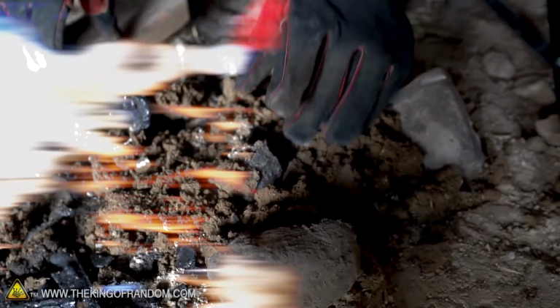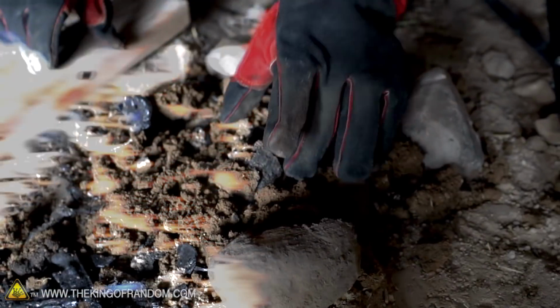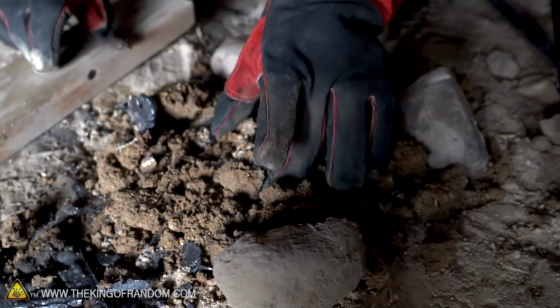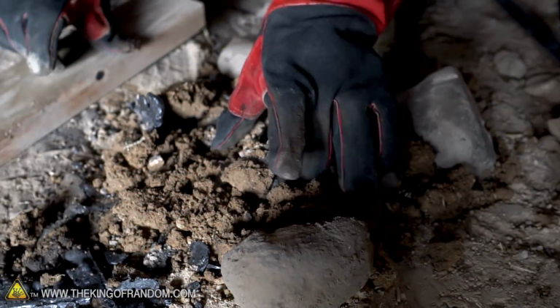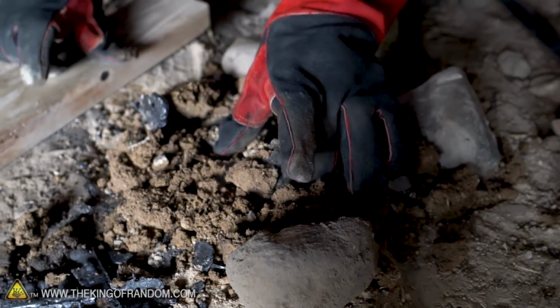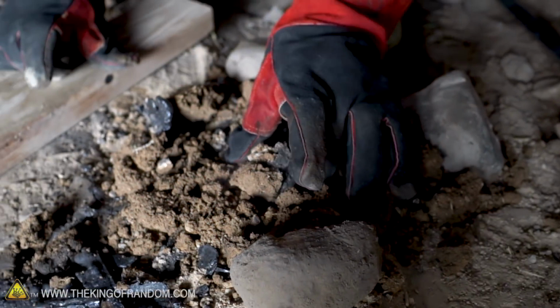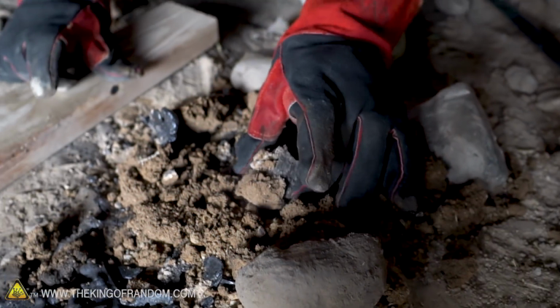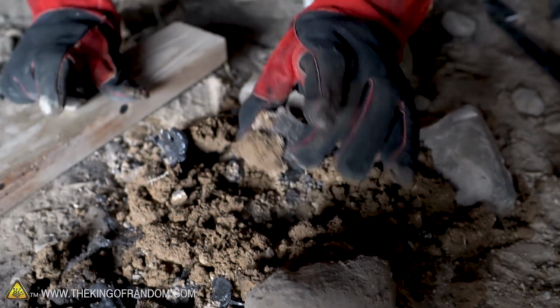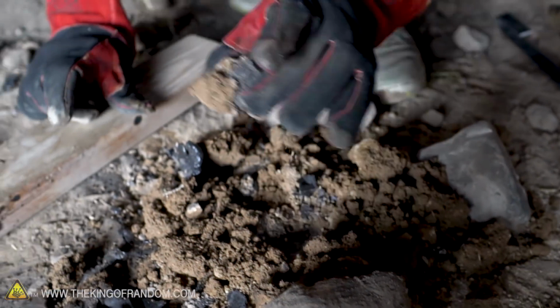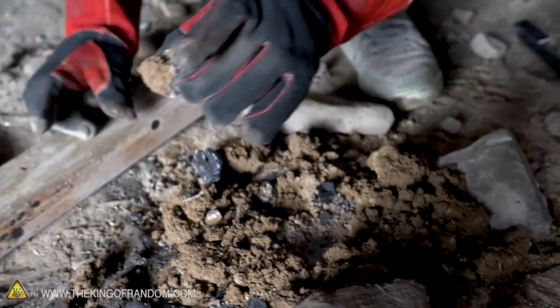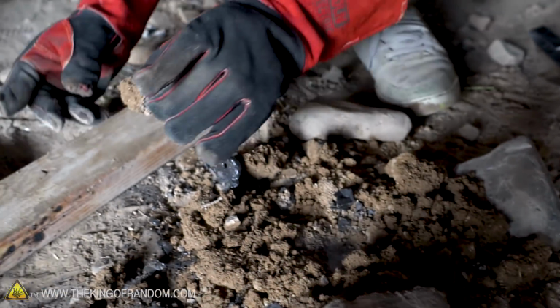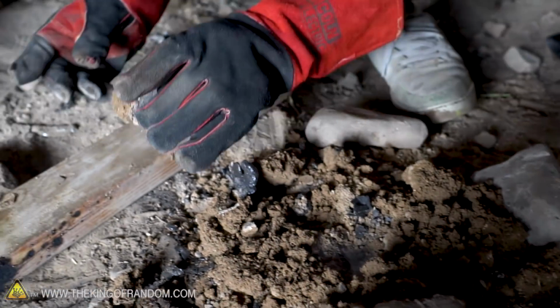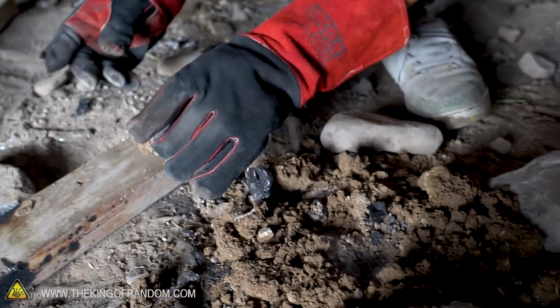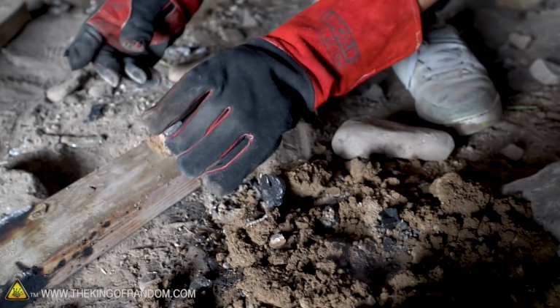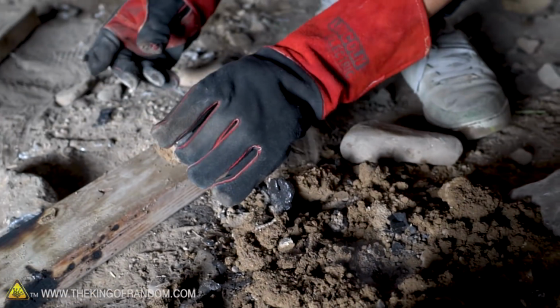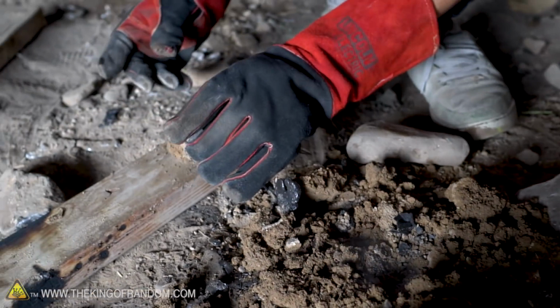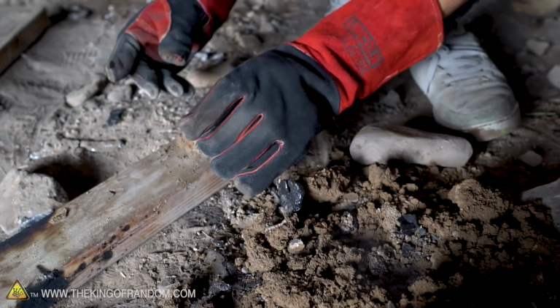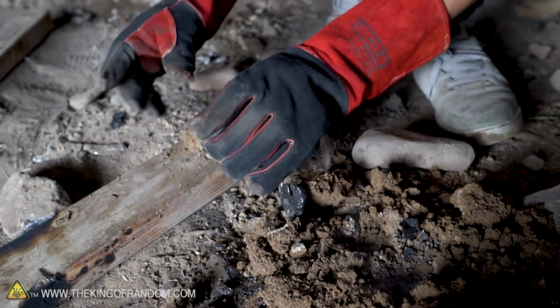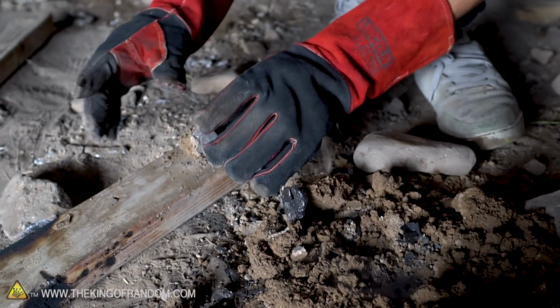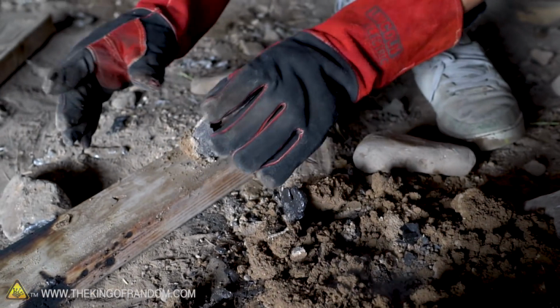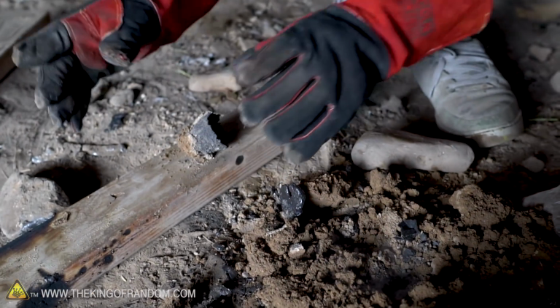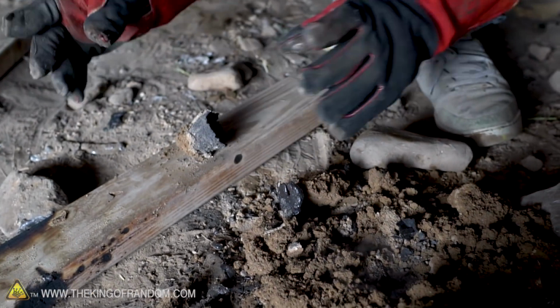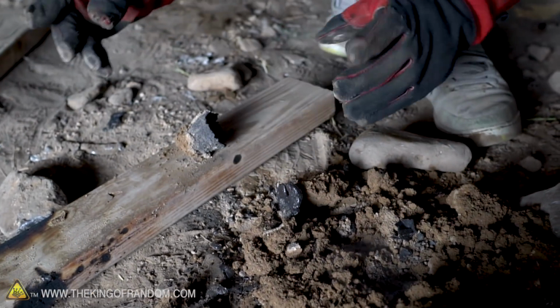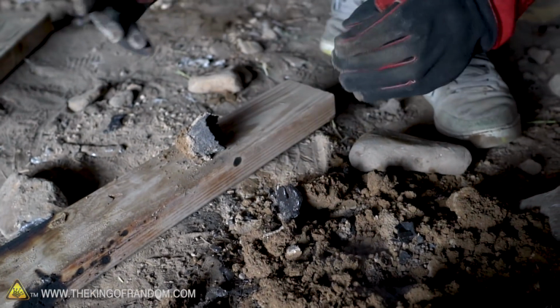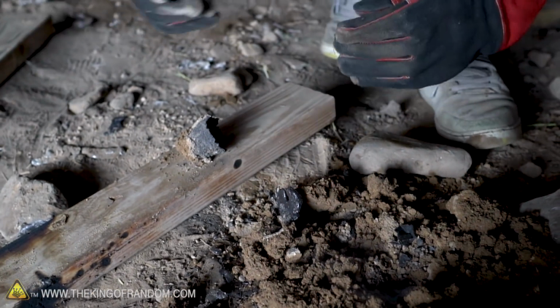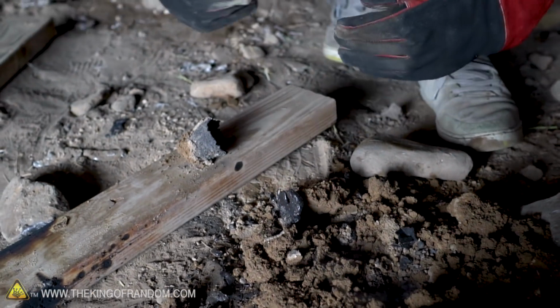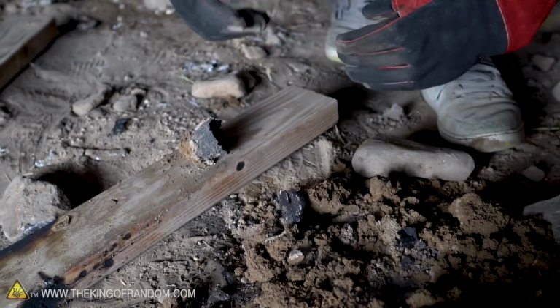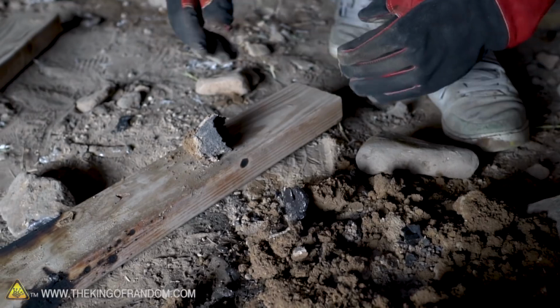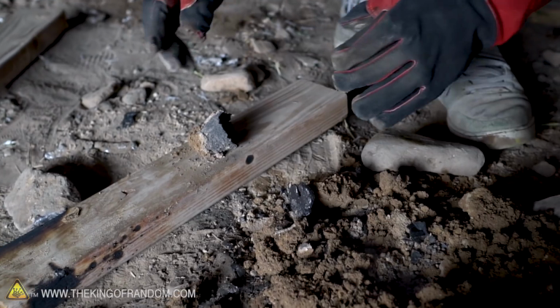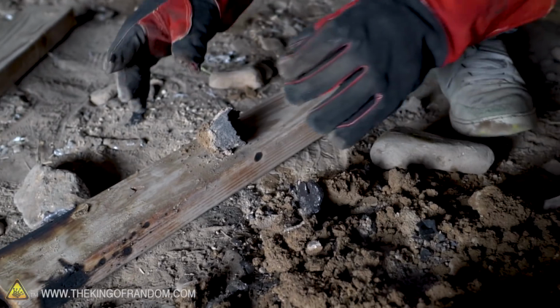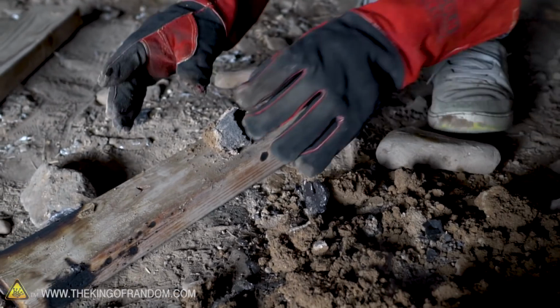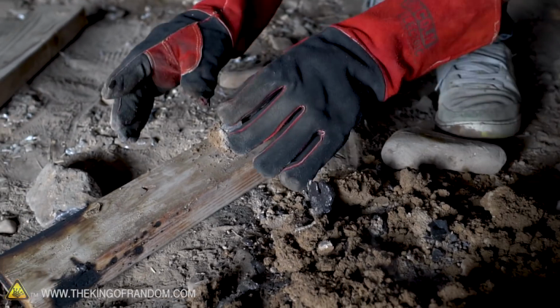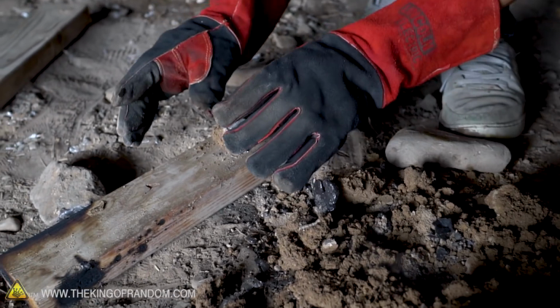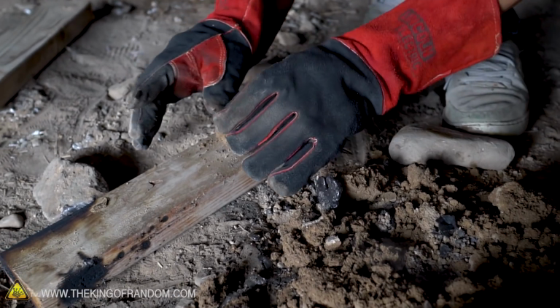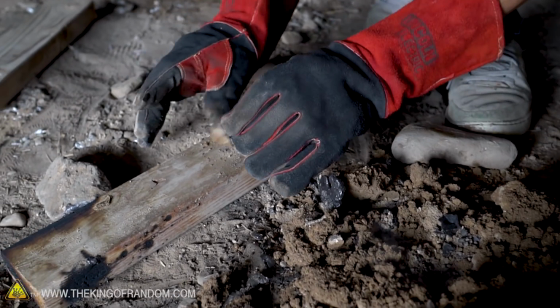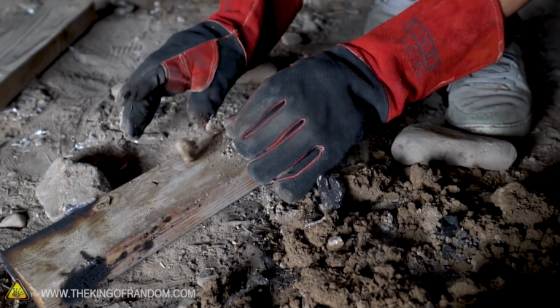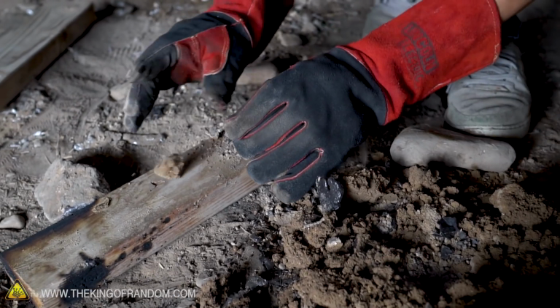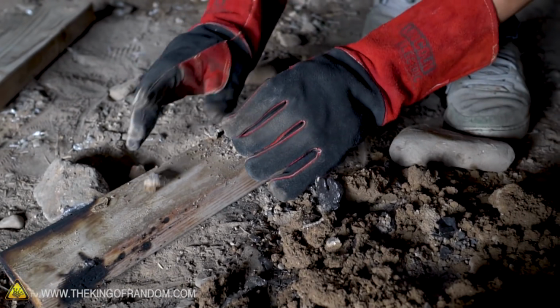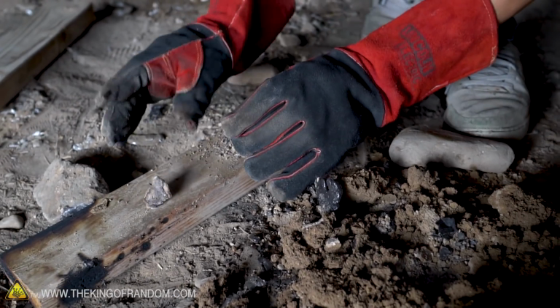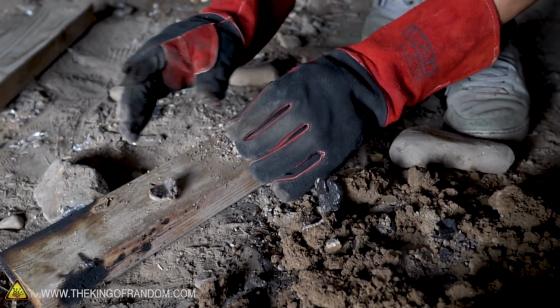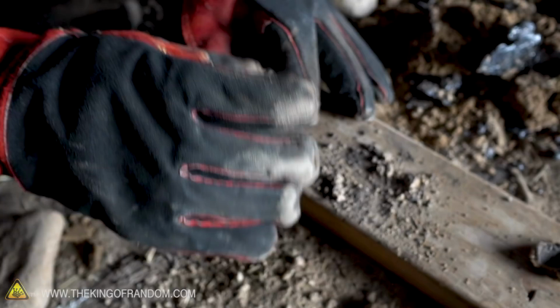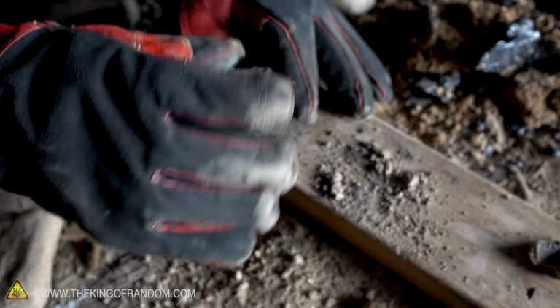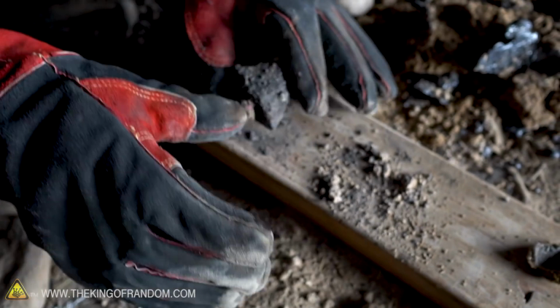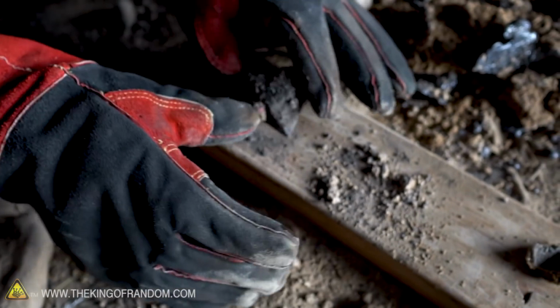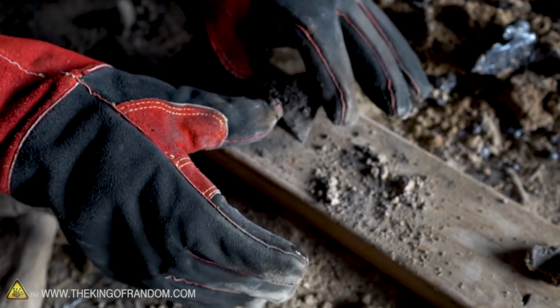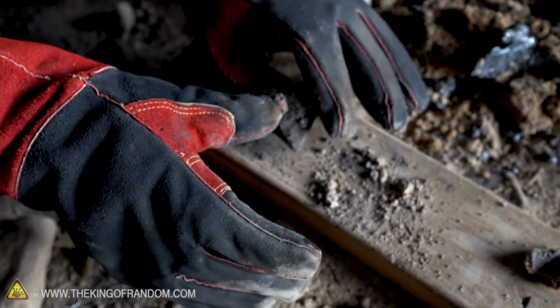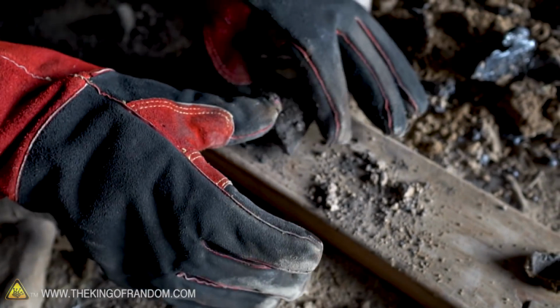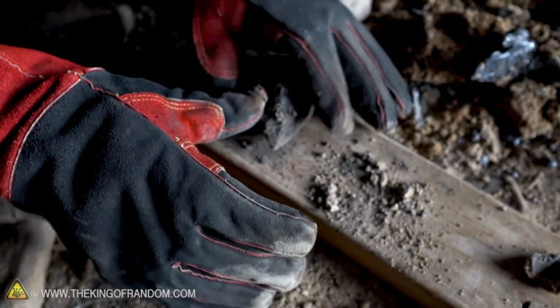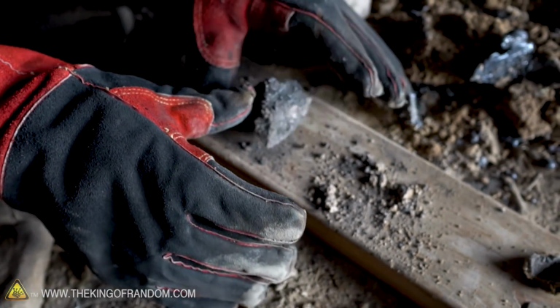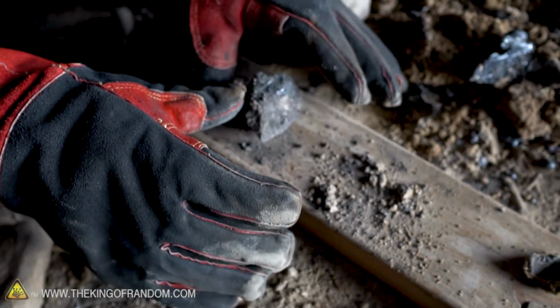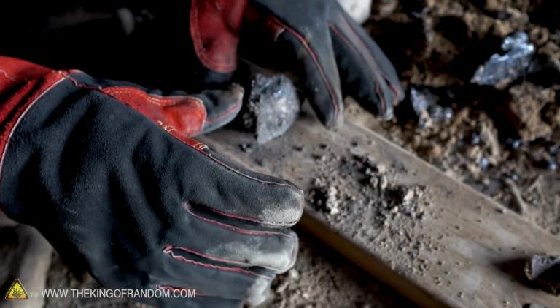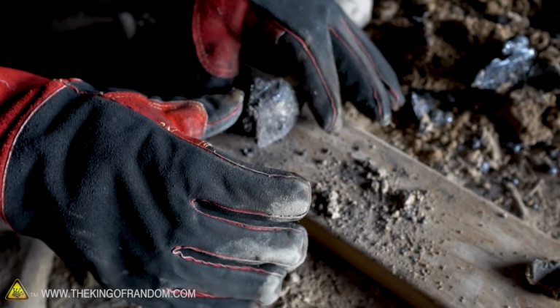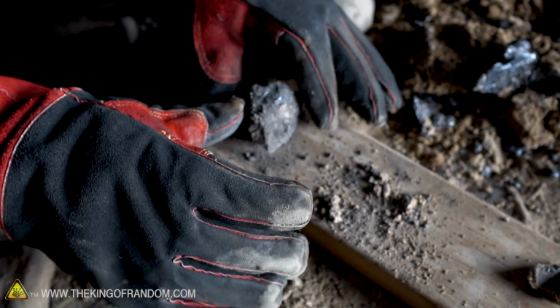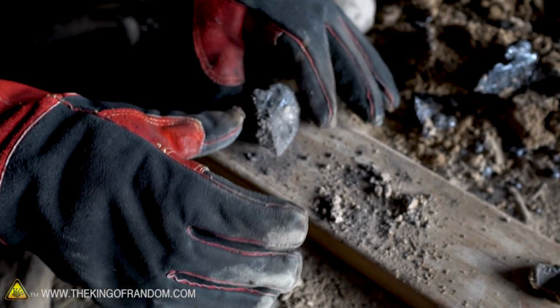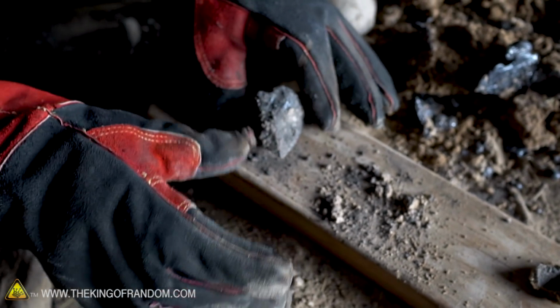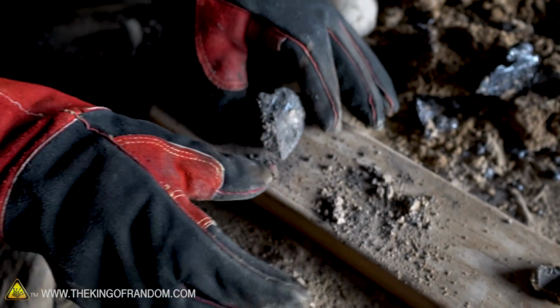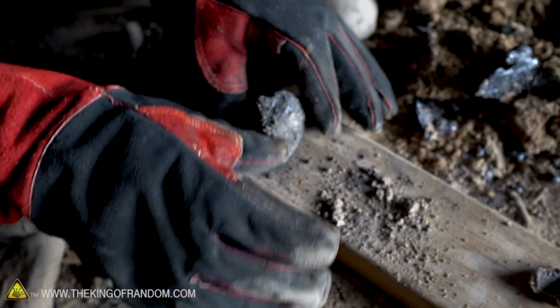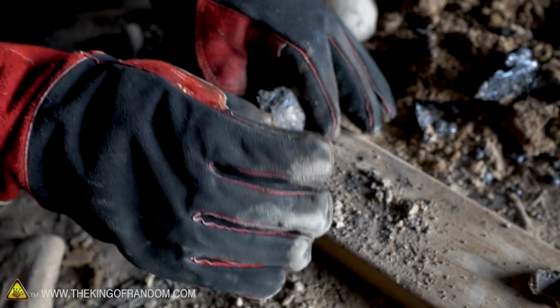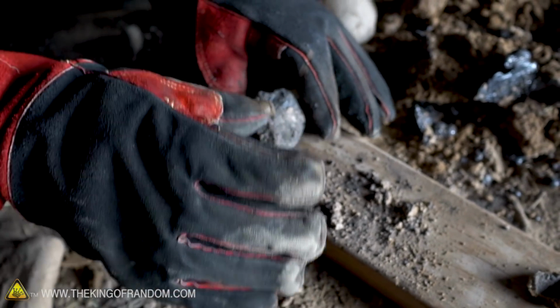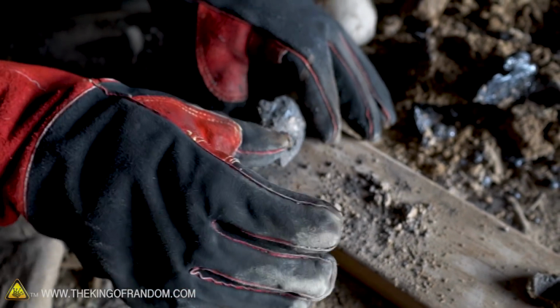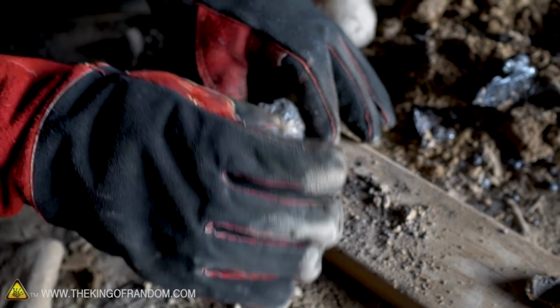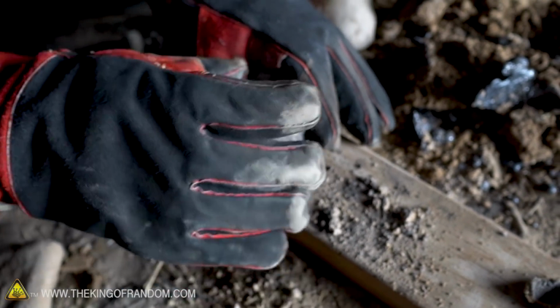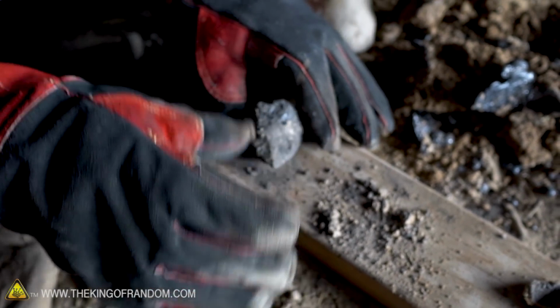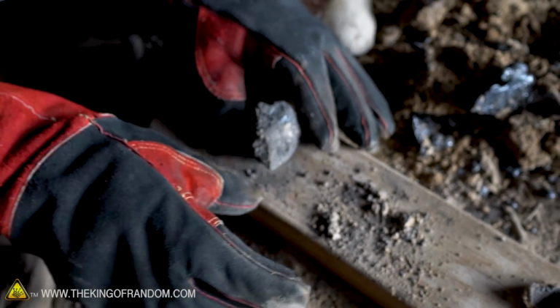I wouldn't say it cast very prettily, but we did get the shape of the crystal a little bit.